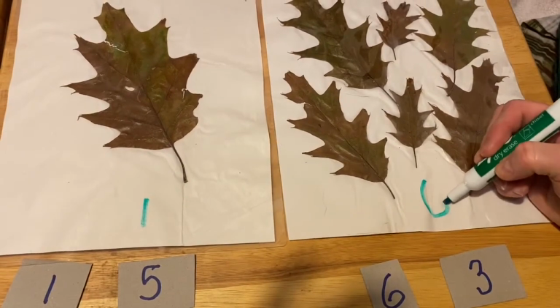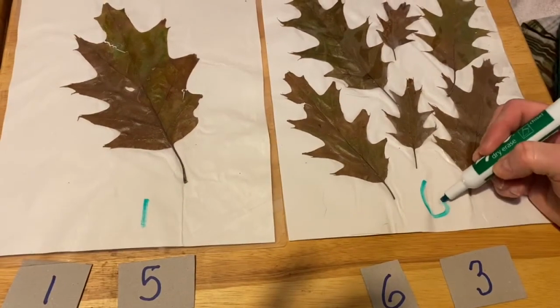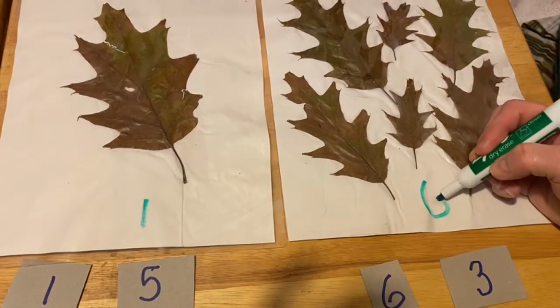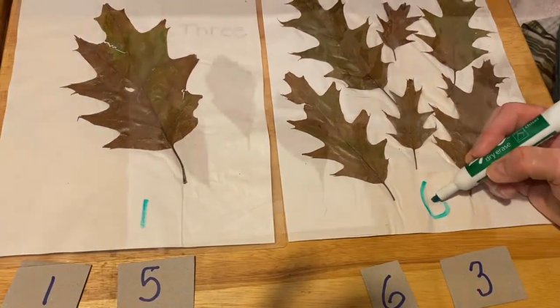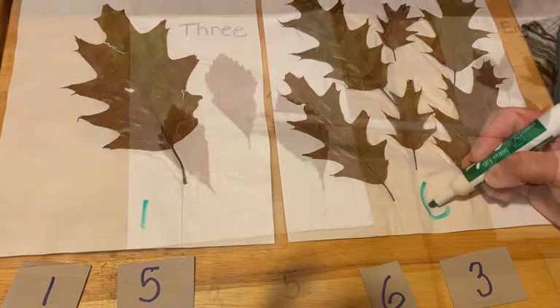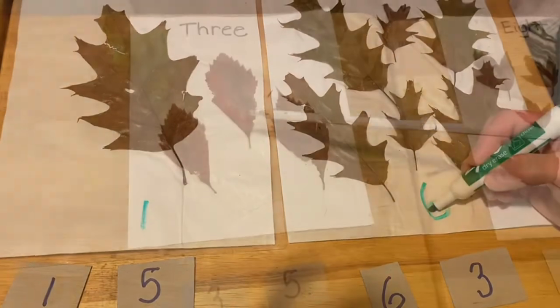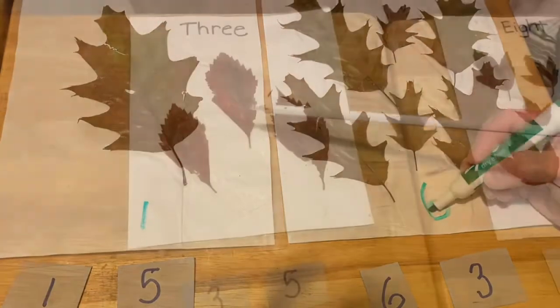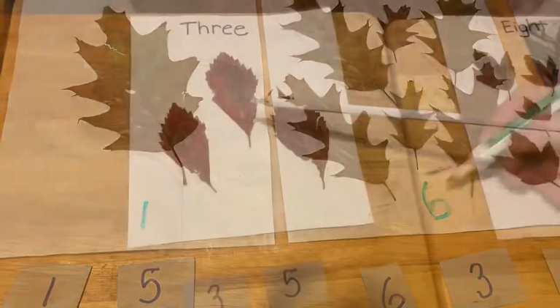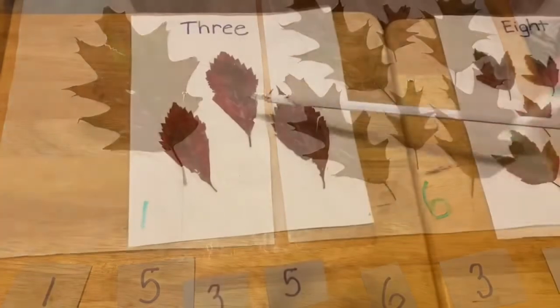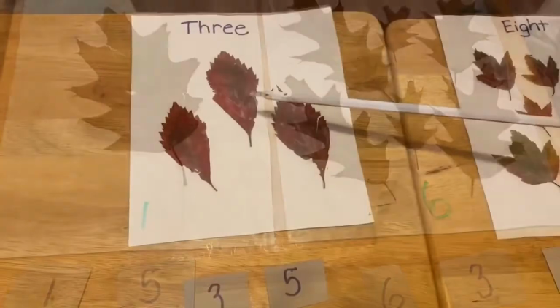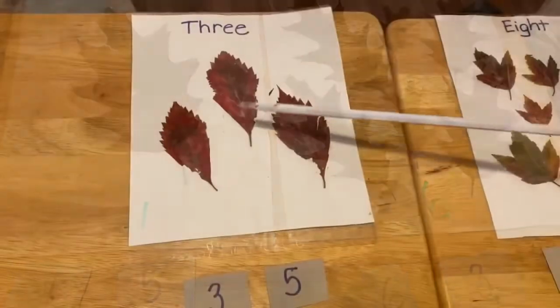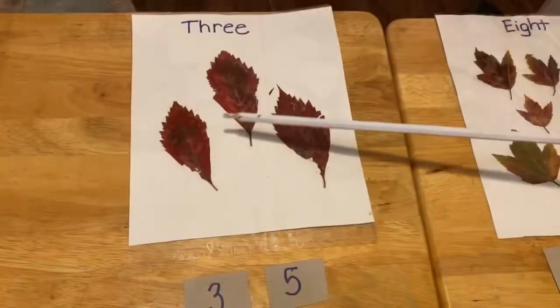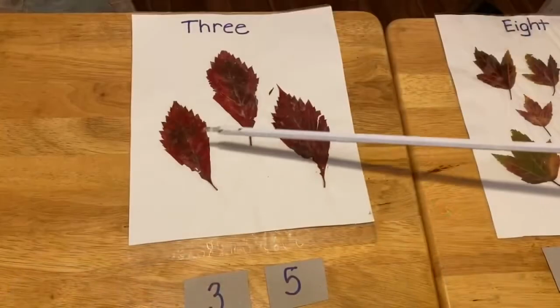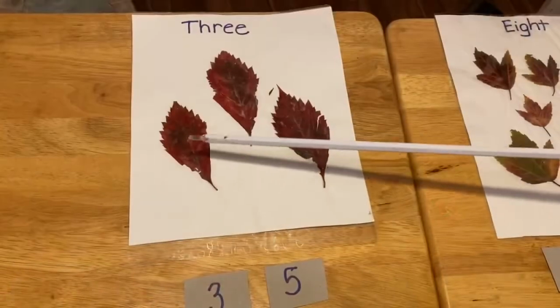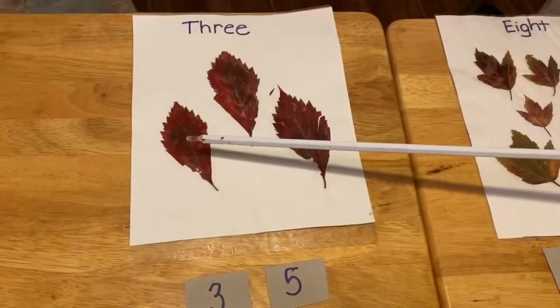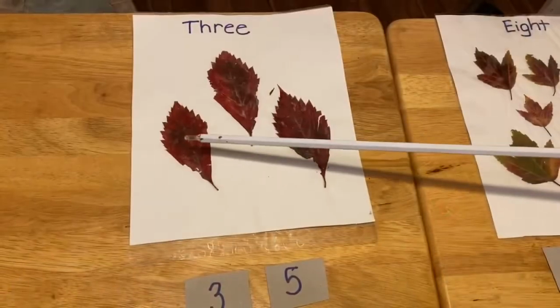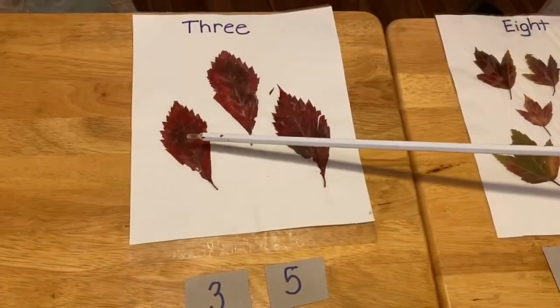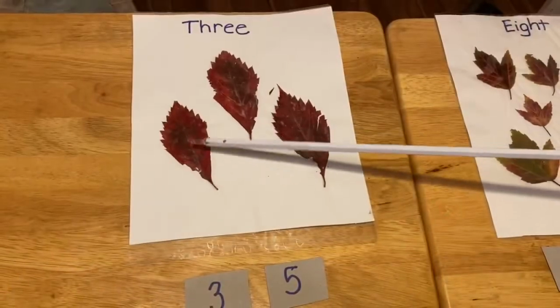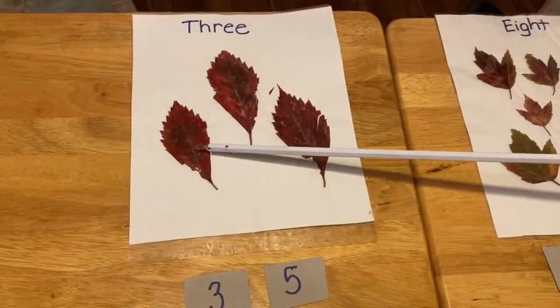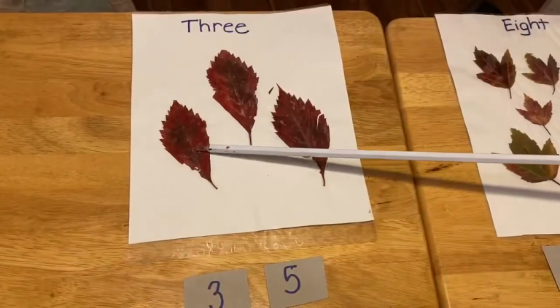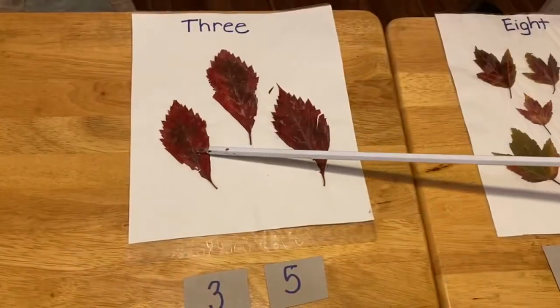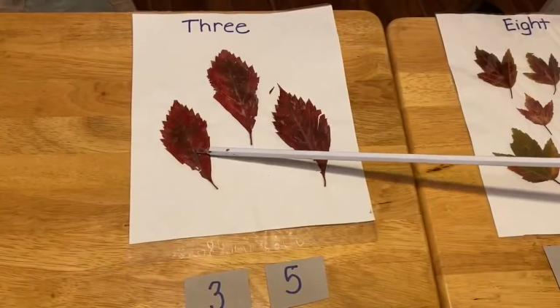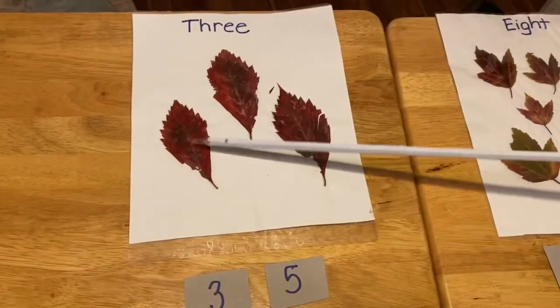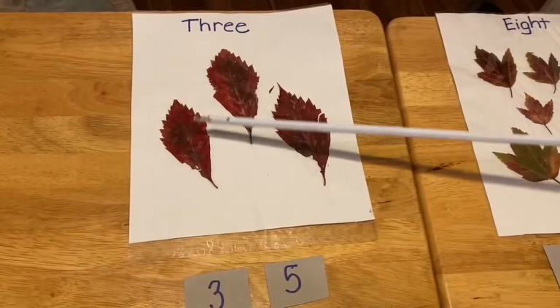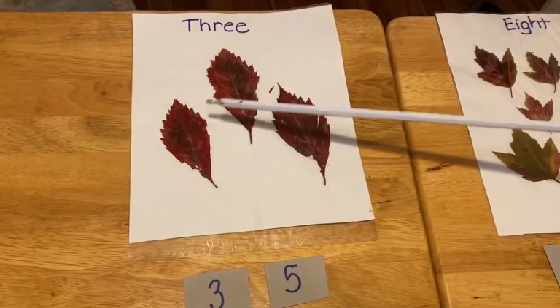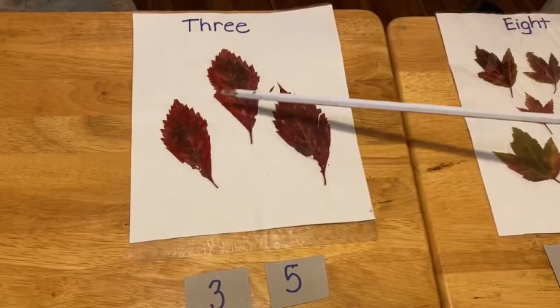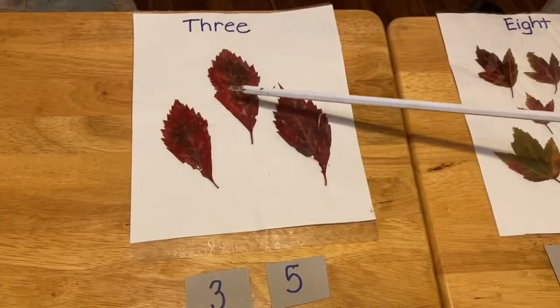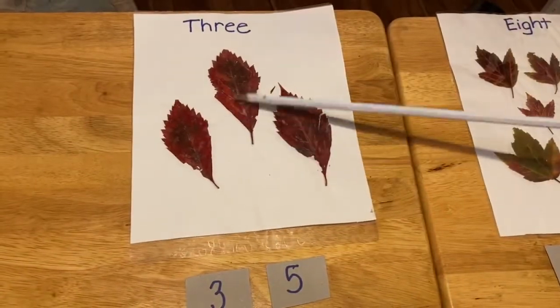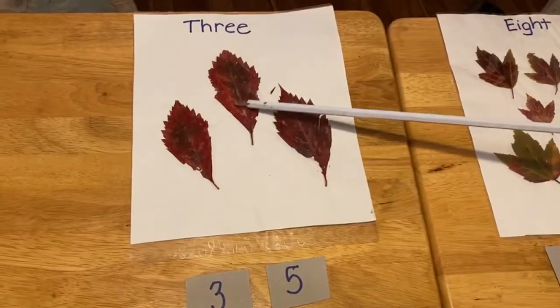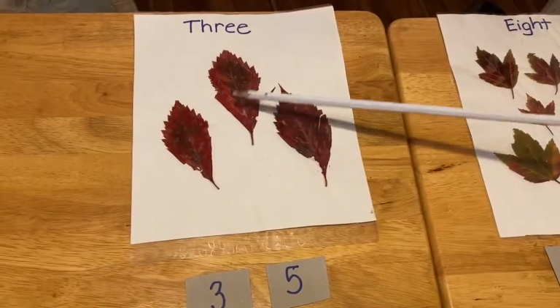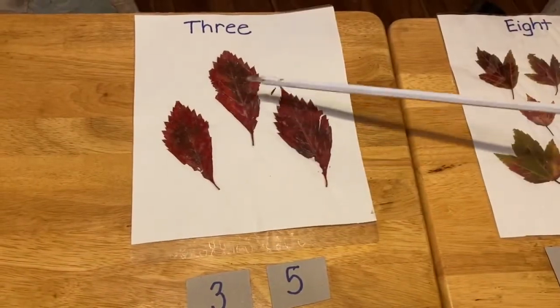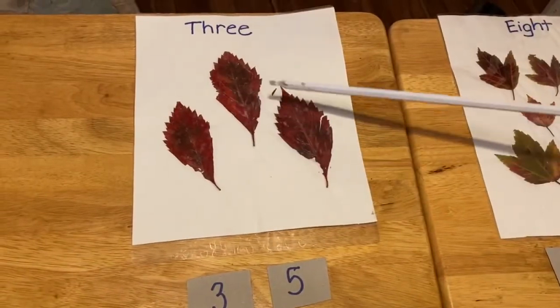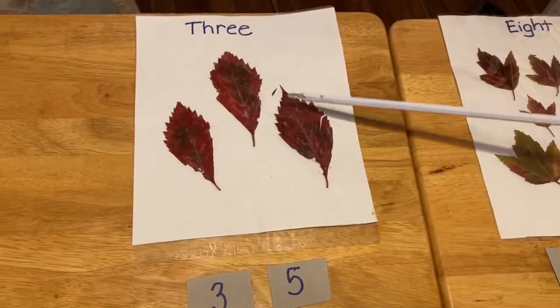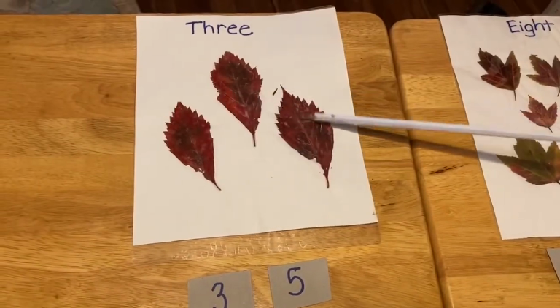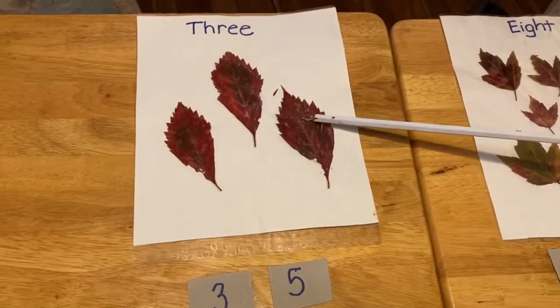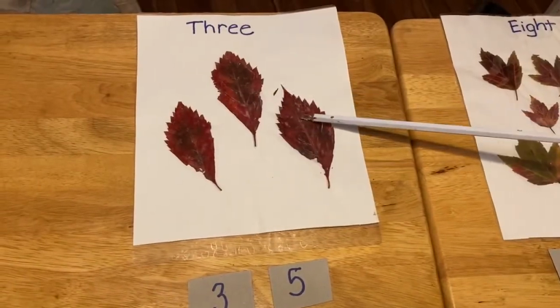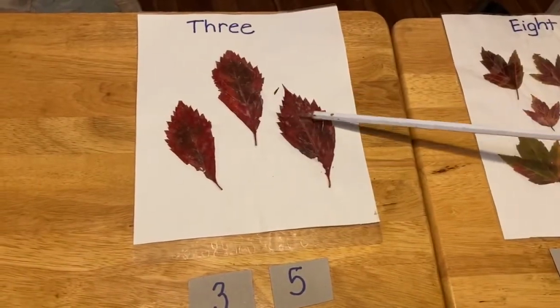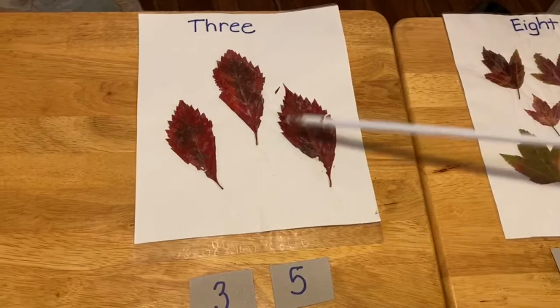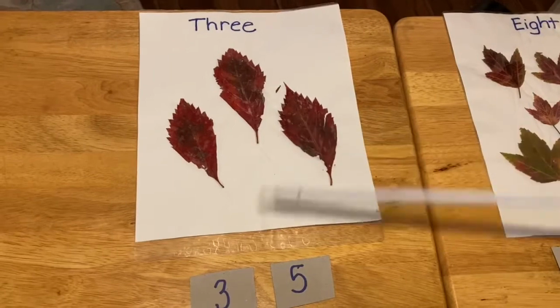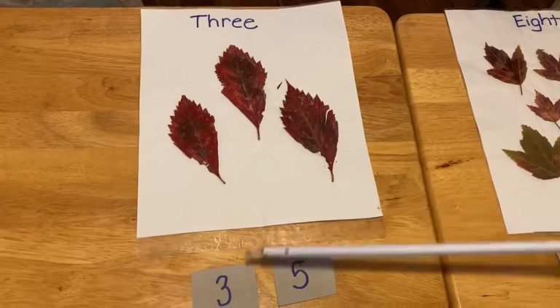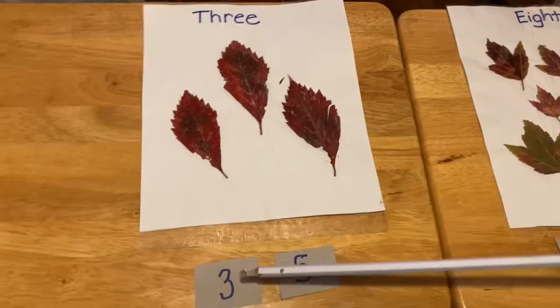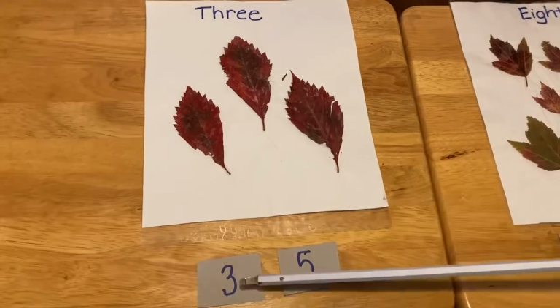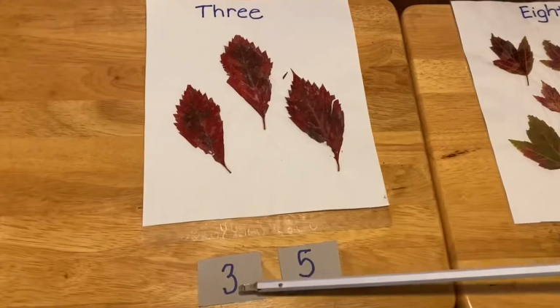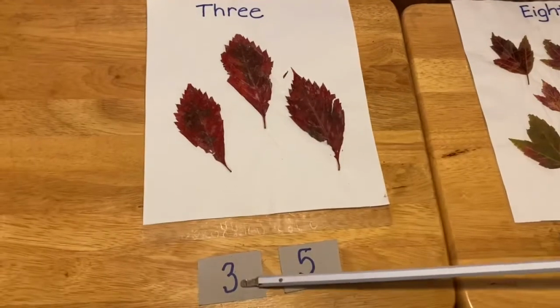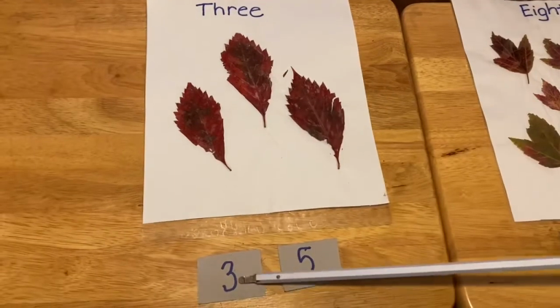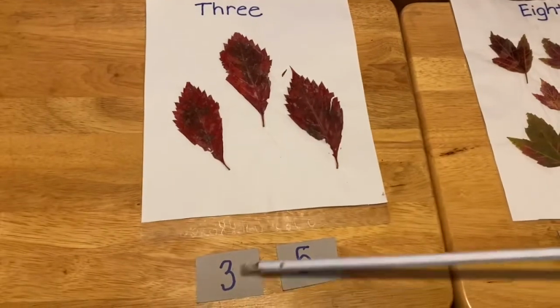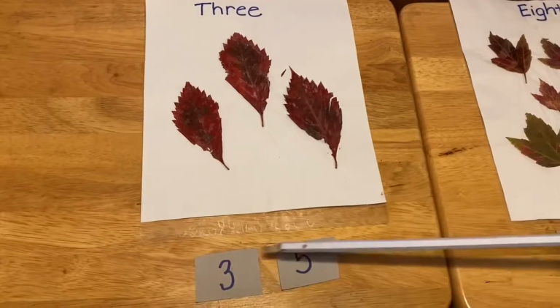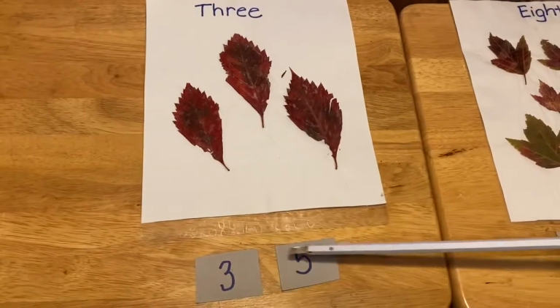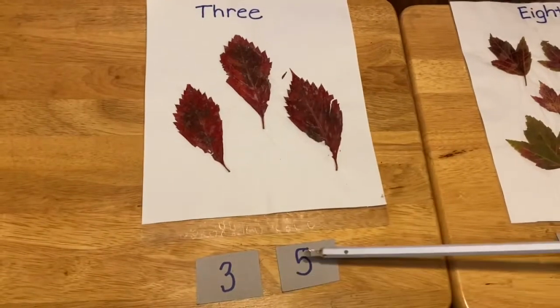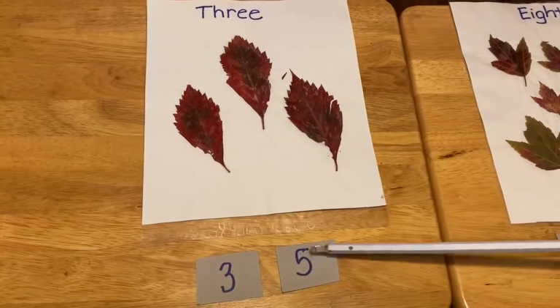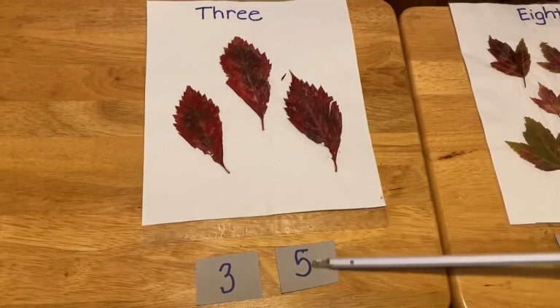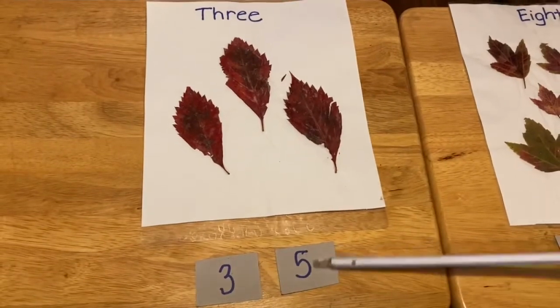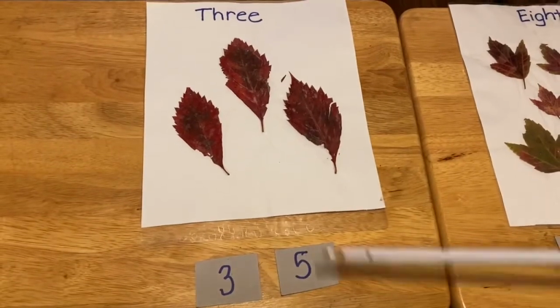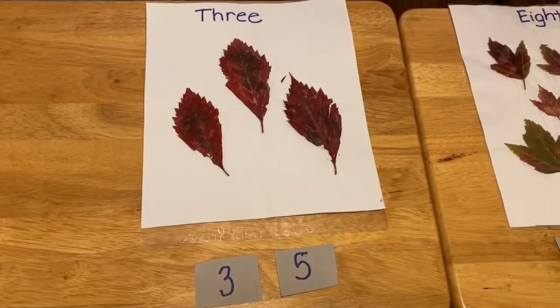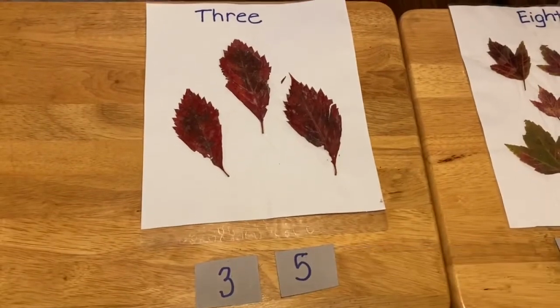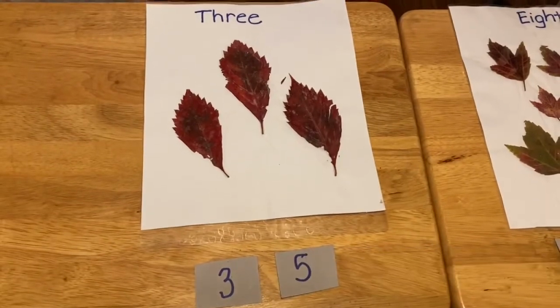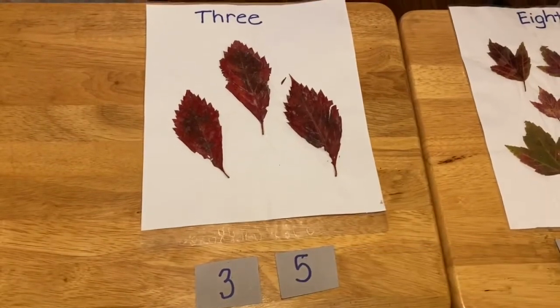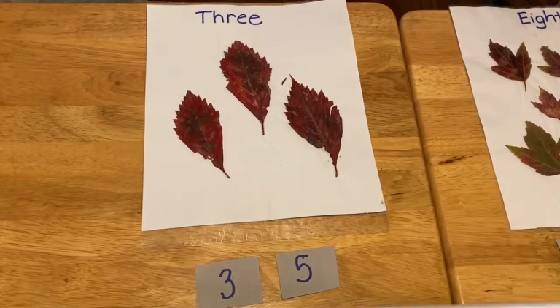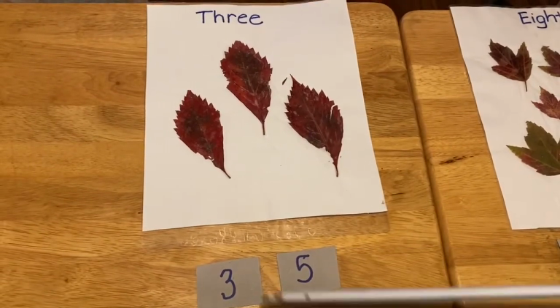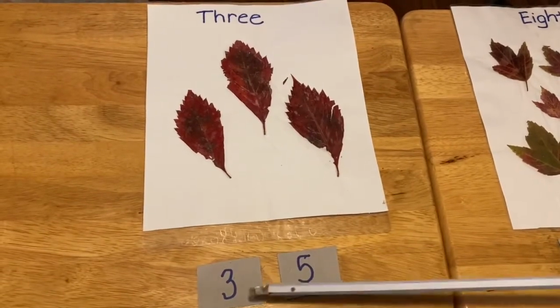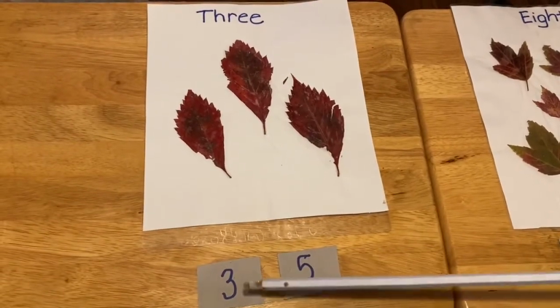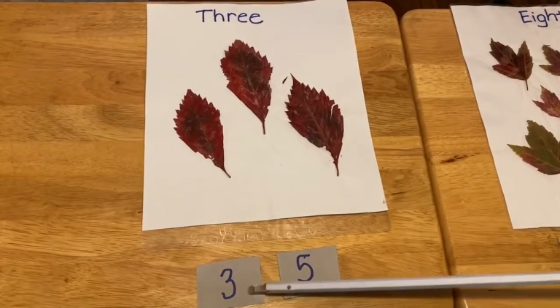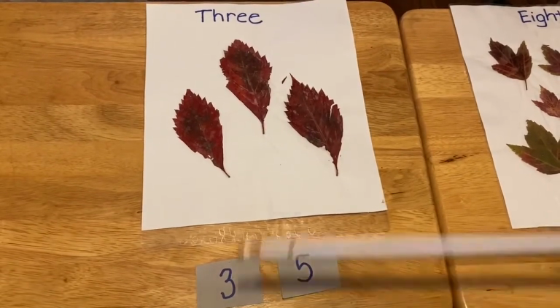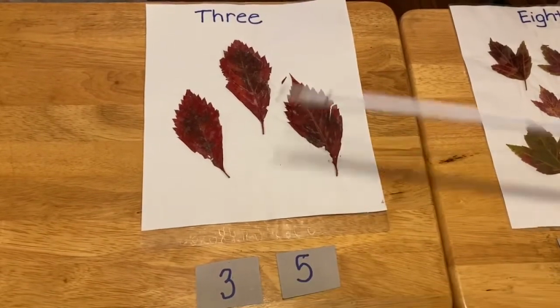Let's count these. One, two, three. Number three, or number three? Correct.